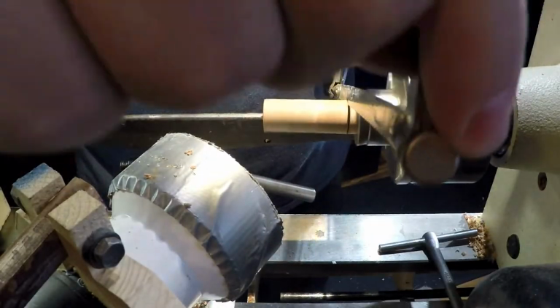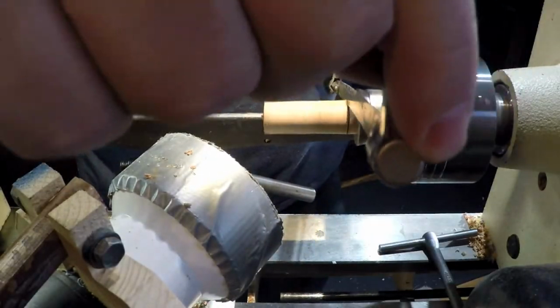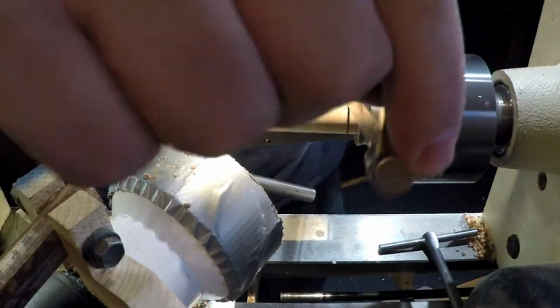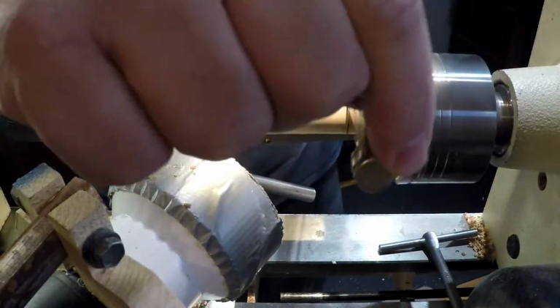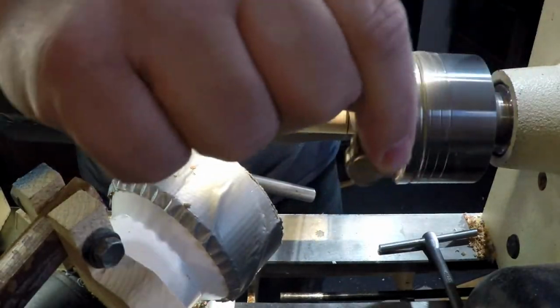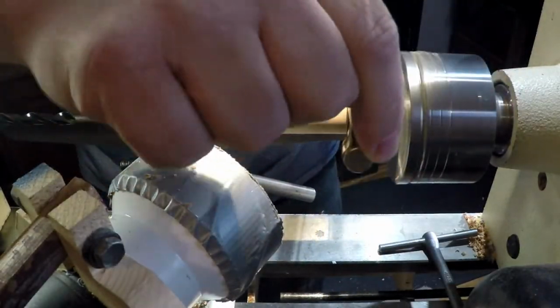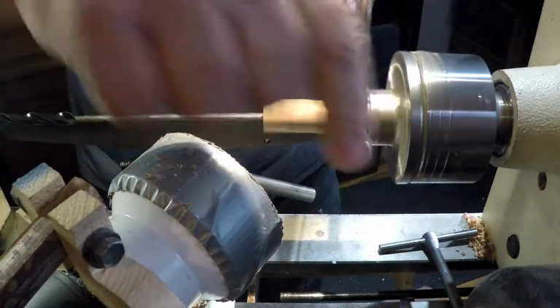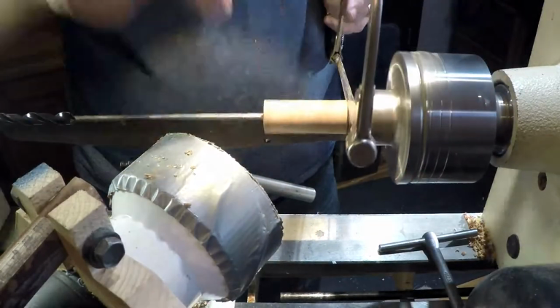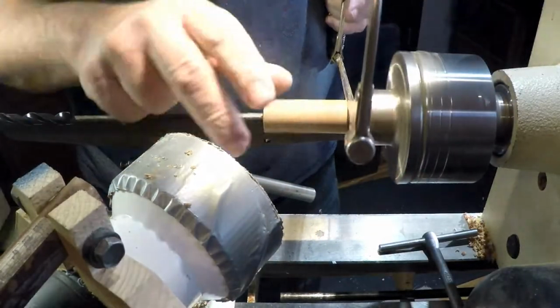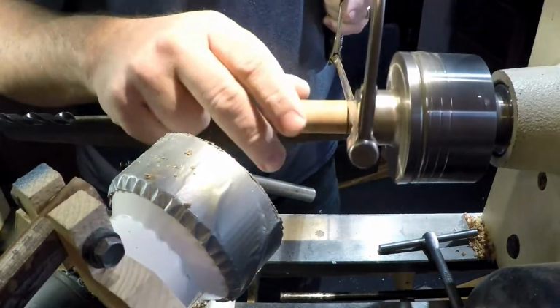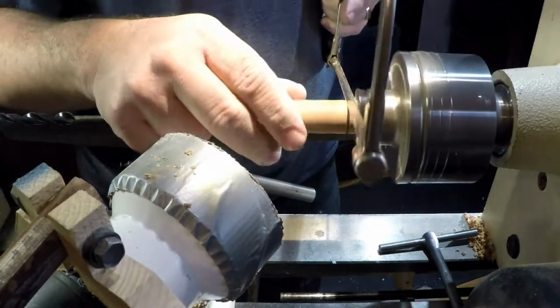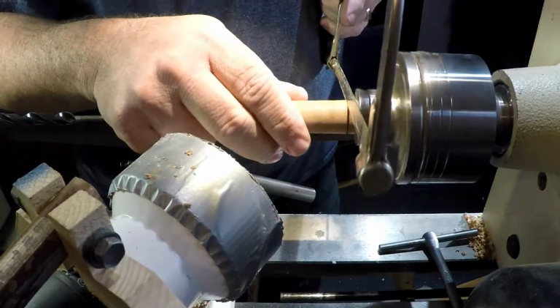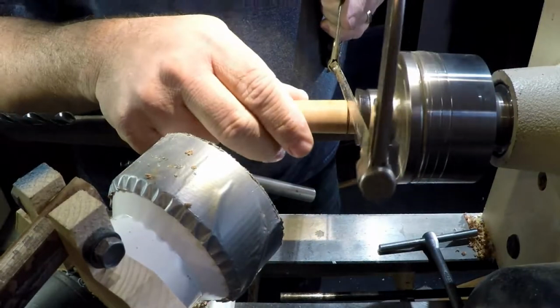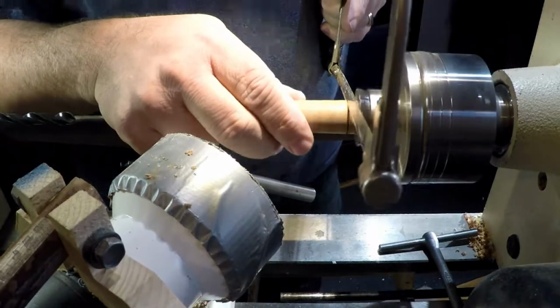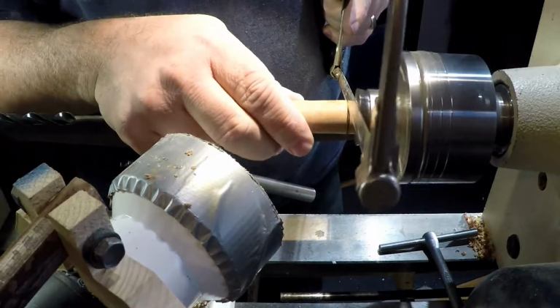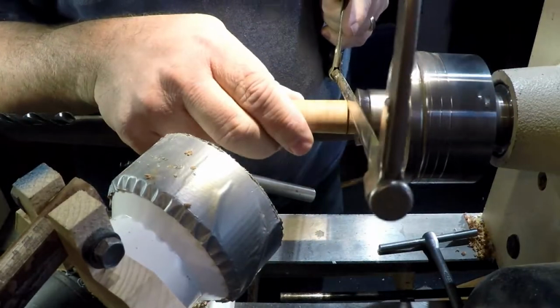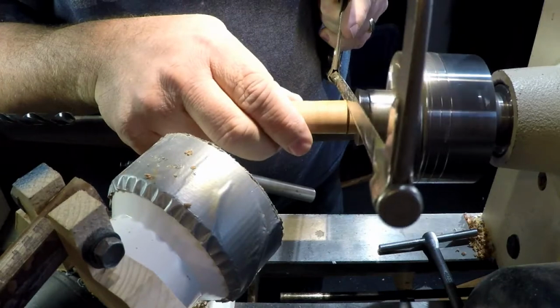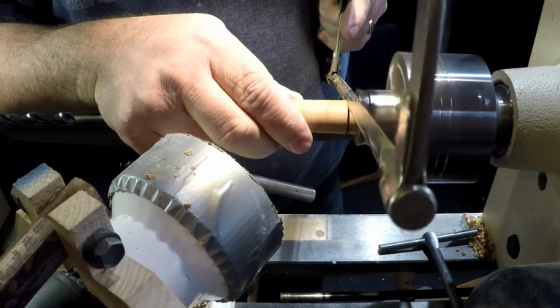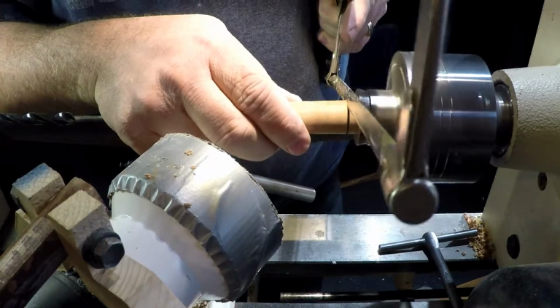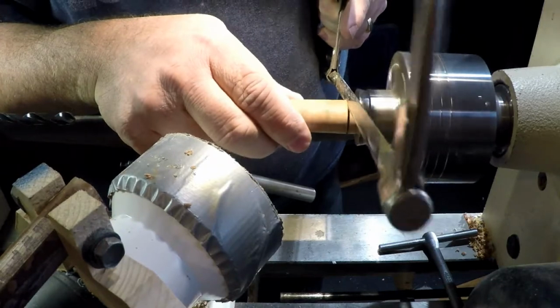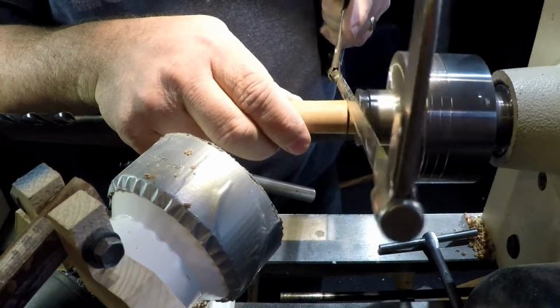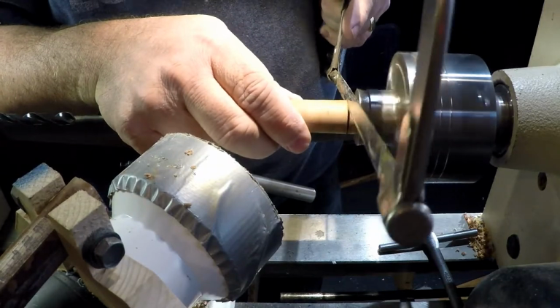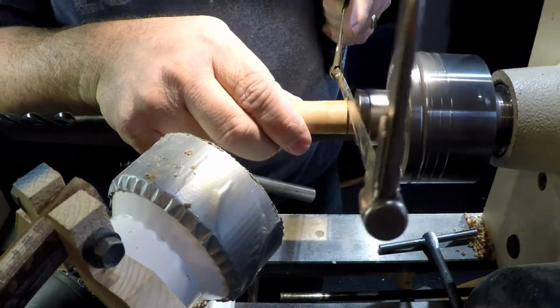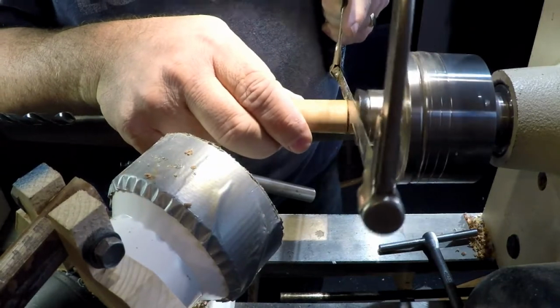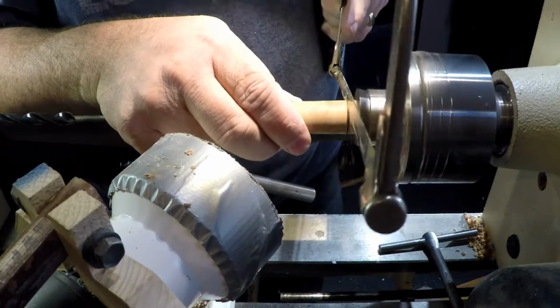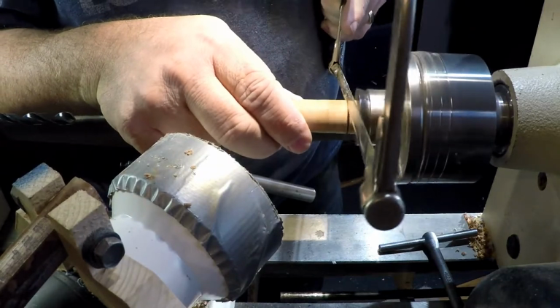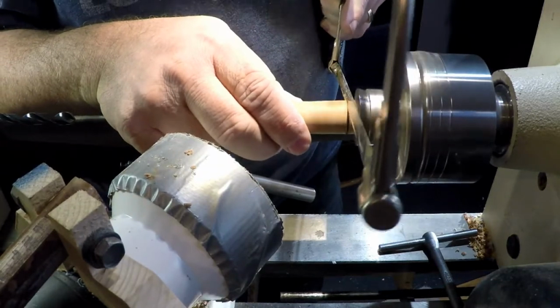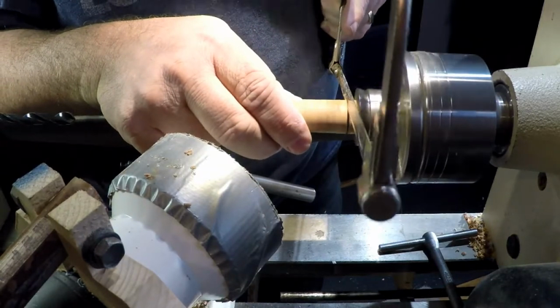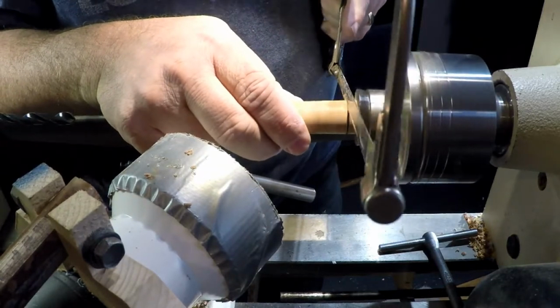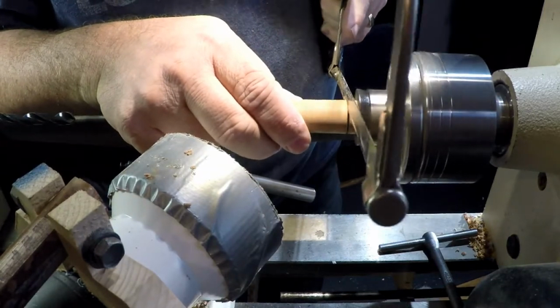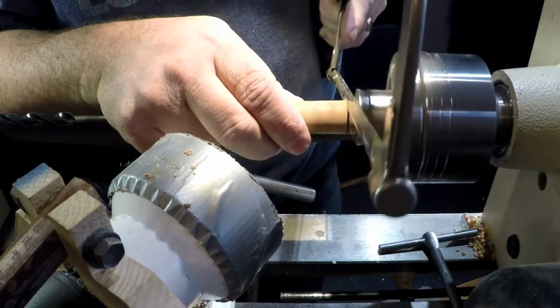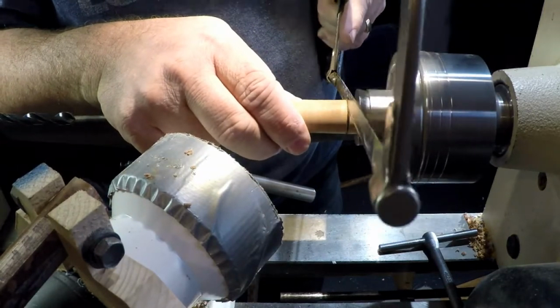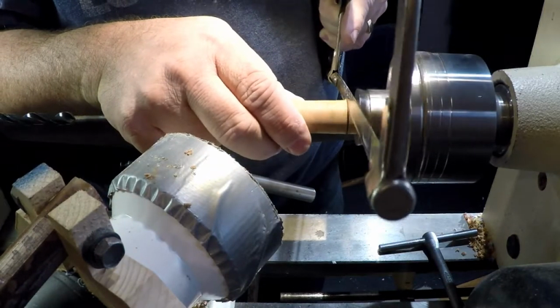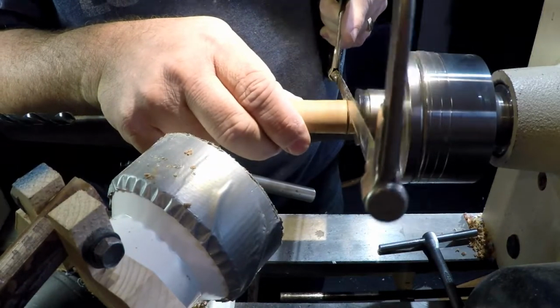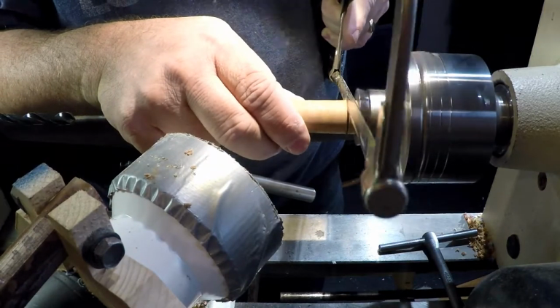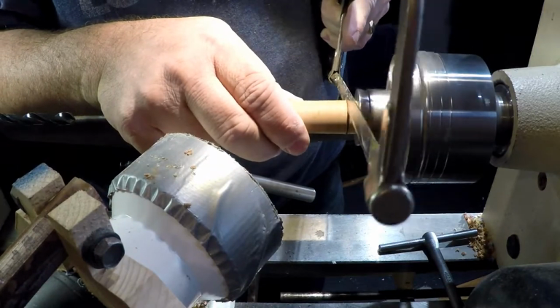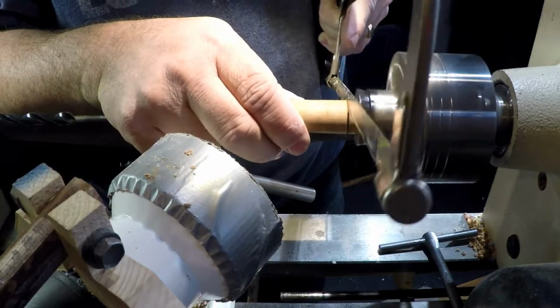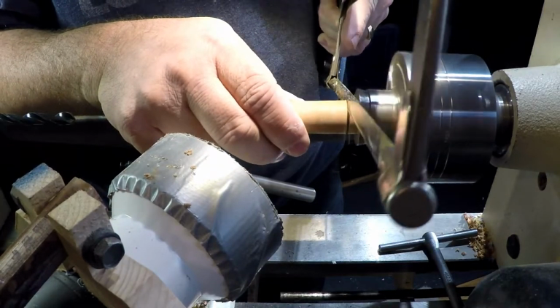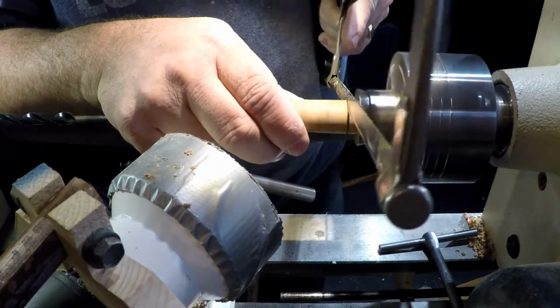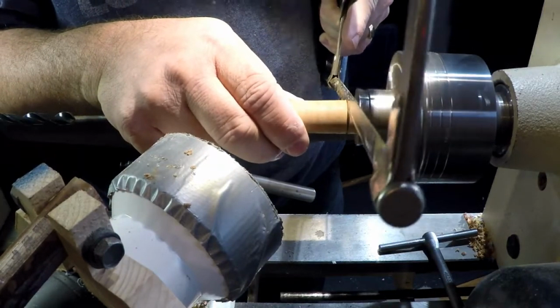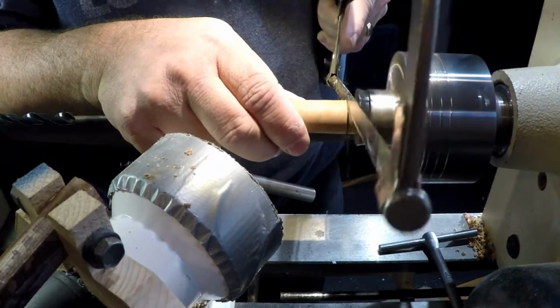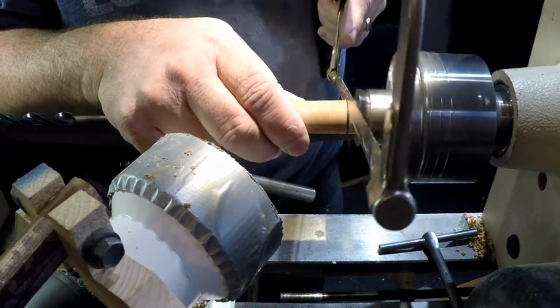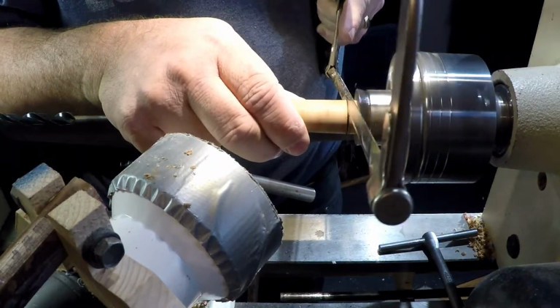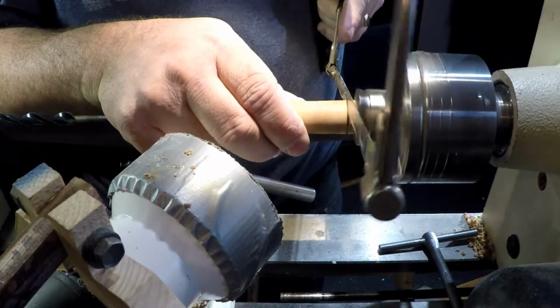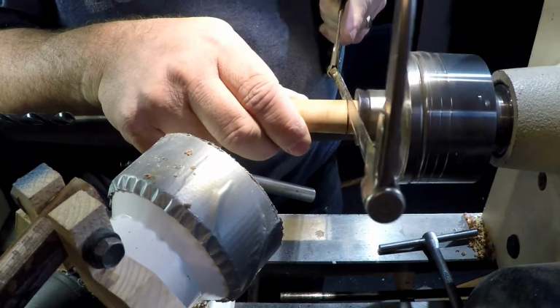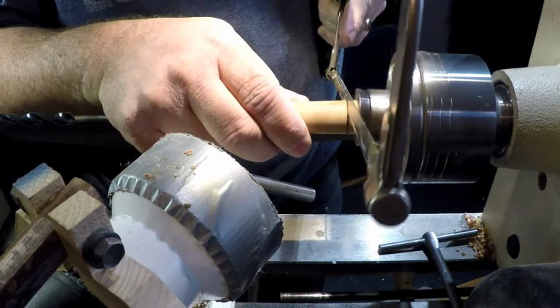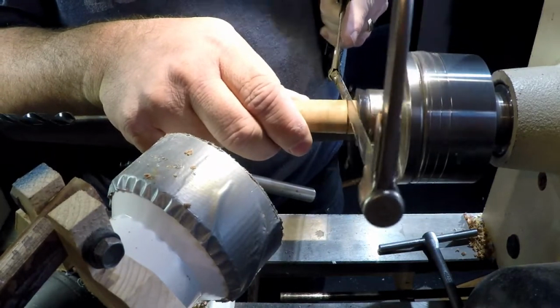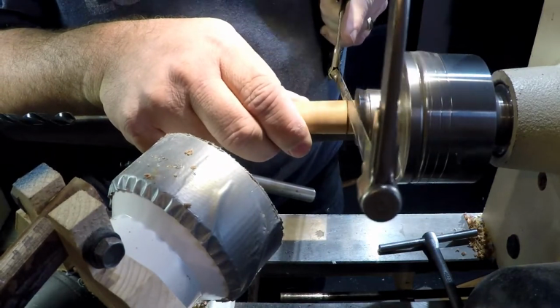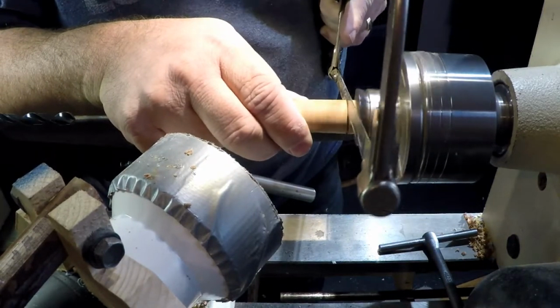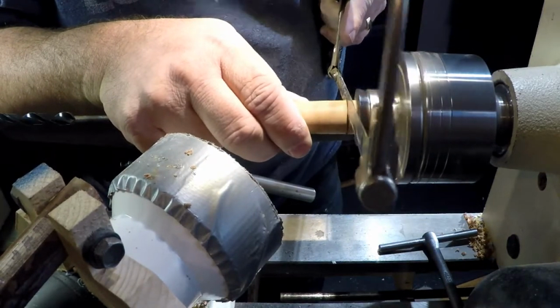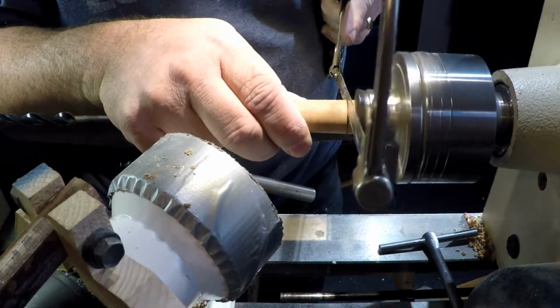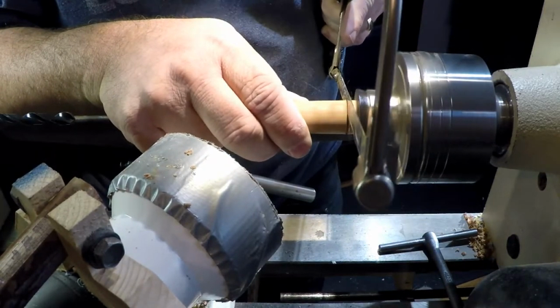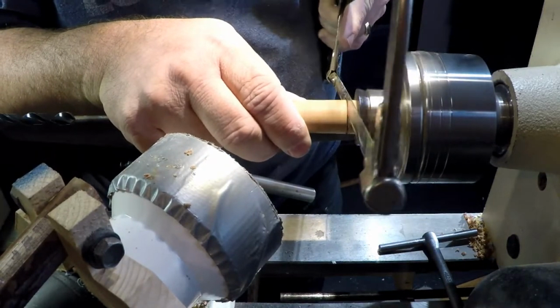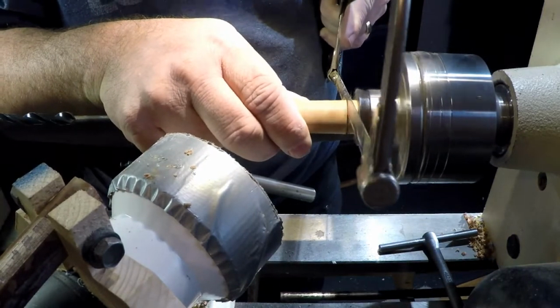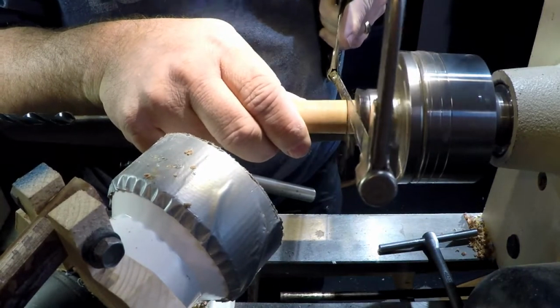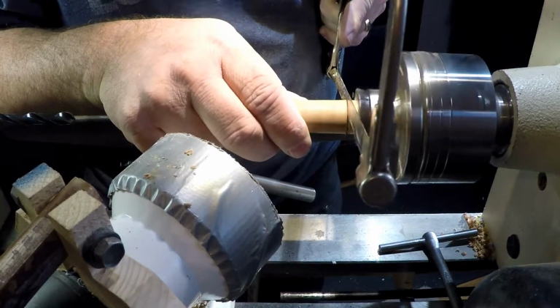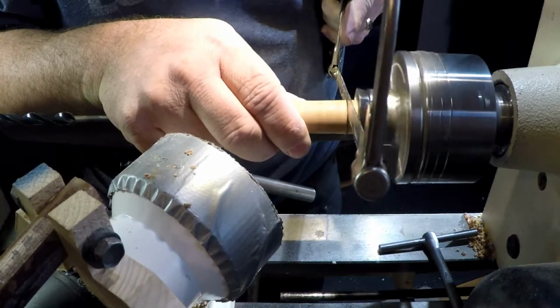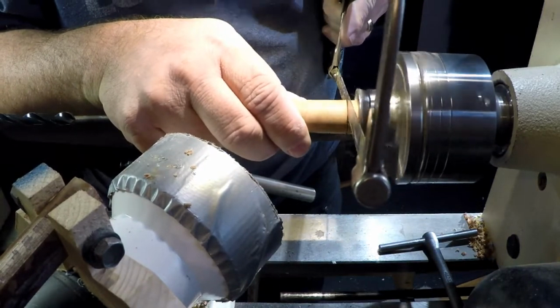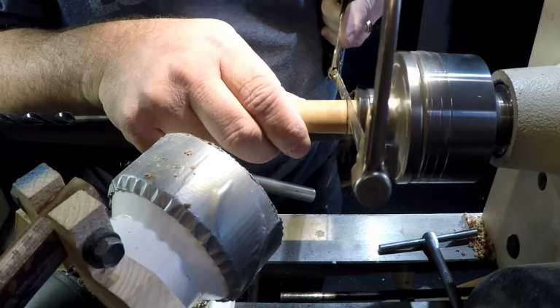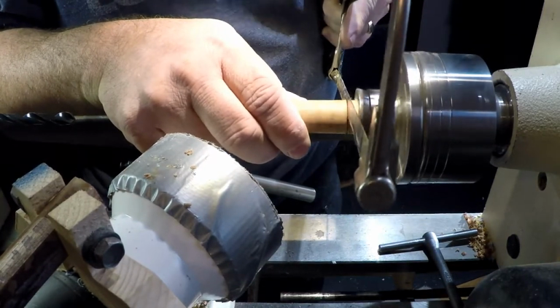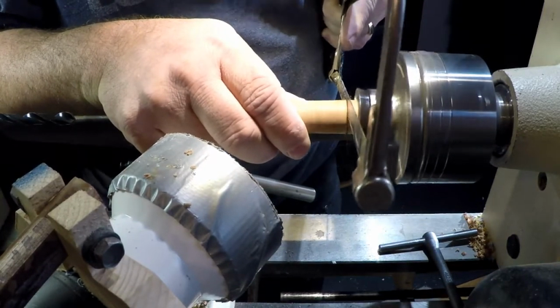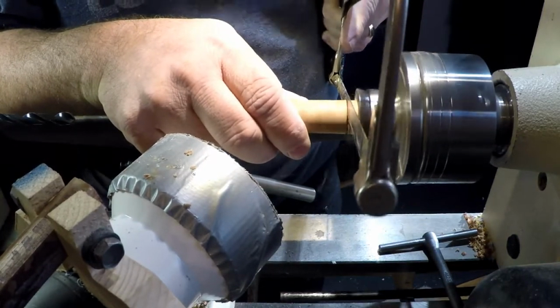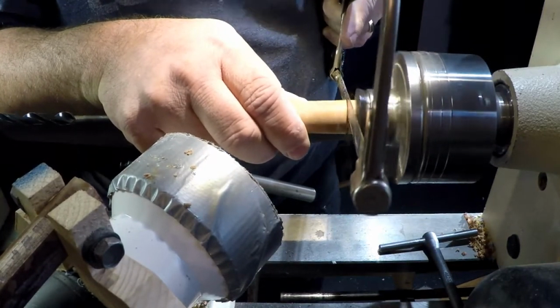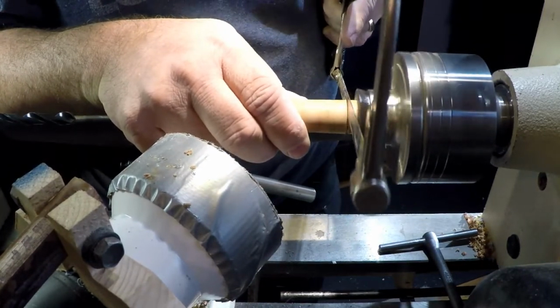Using a hacksaw, I cut the piece to its approximate length before drilling the hole for the inserted brass barrel.